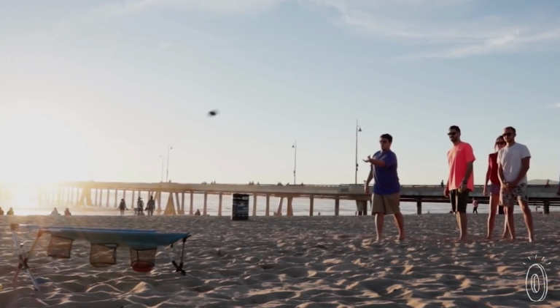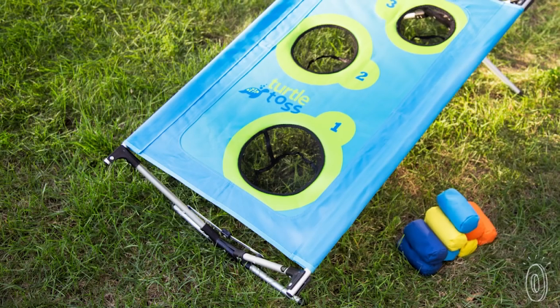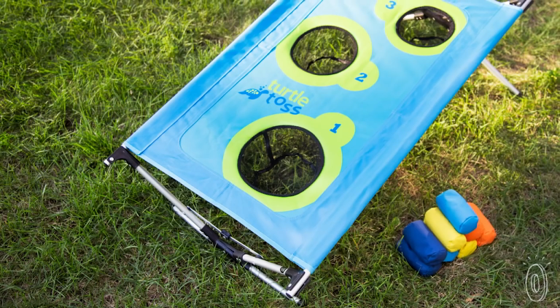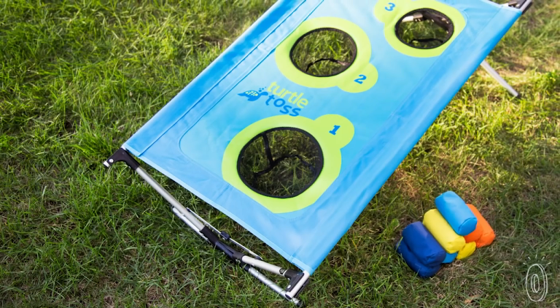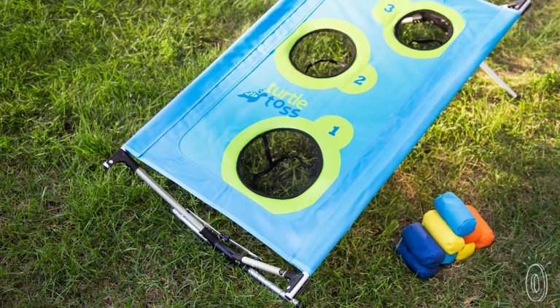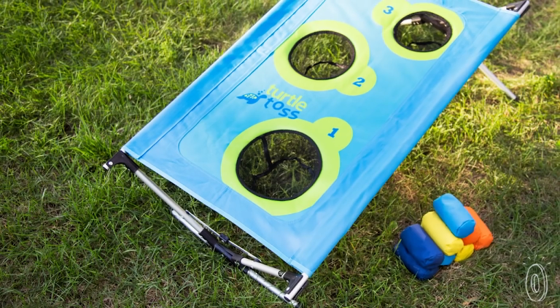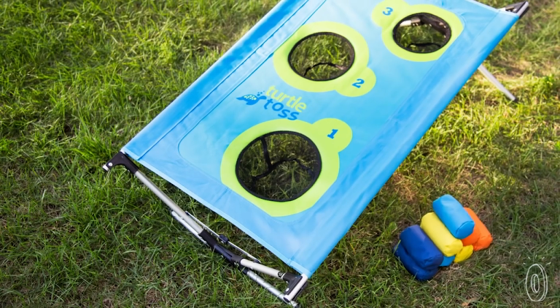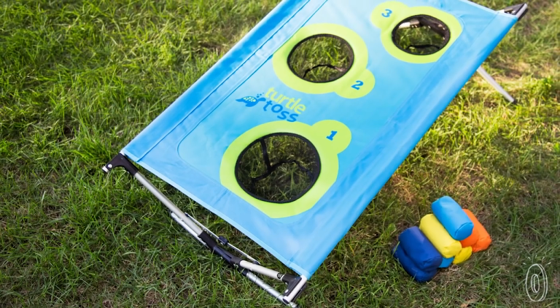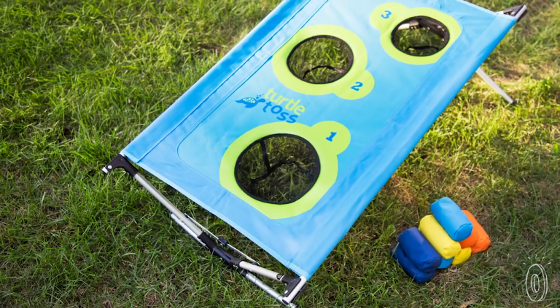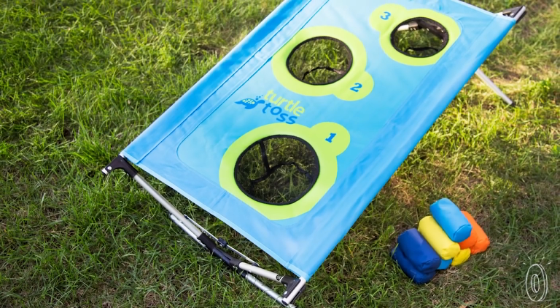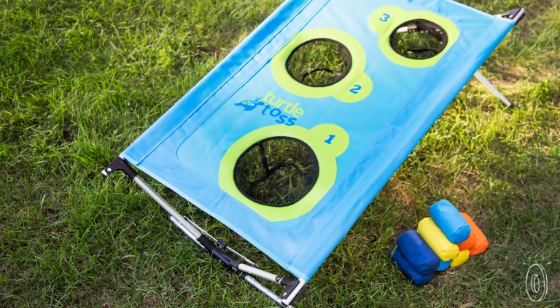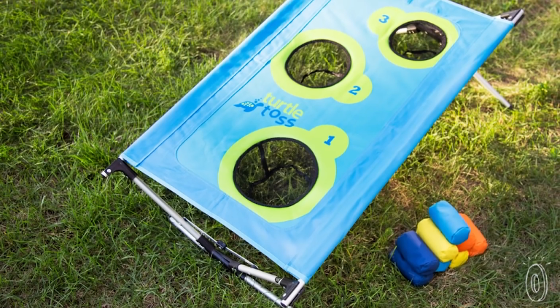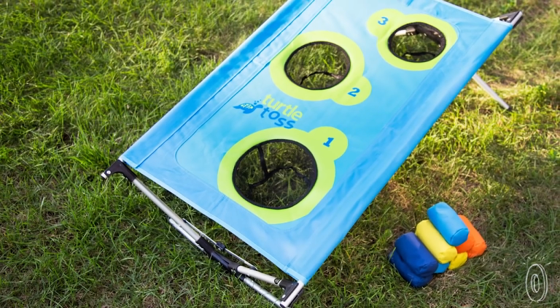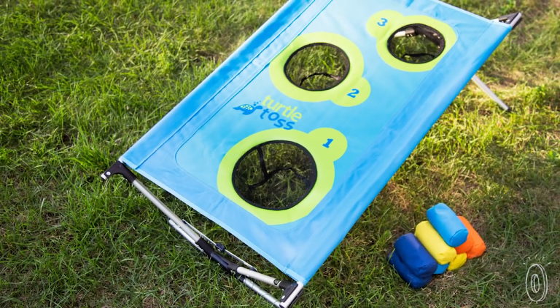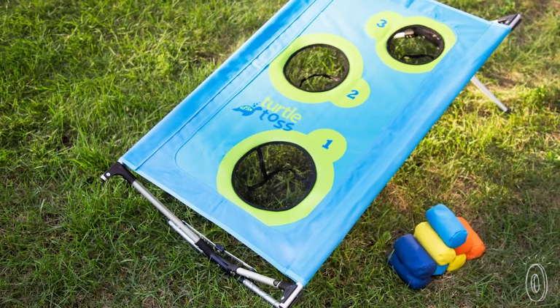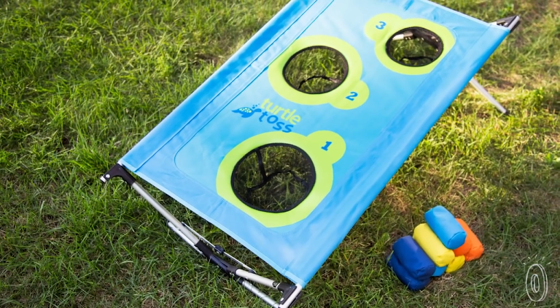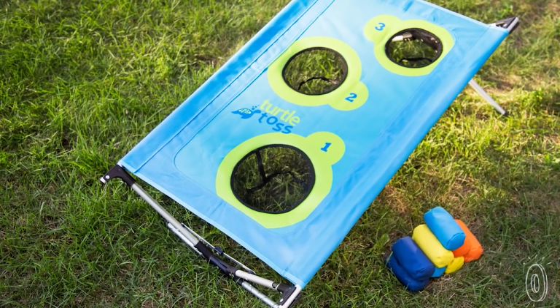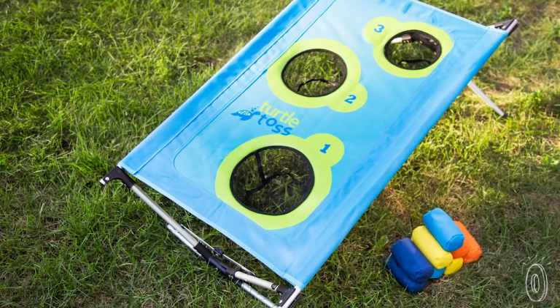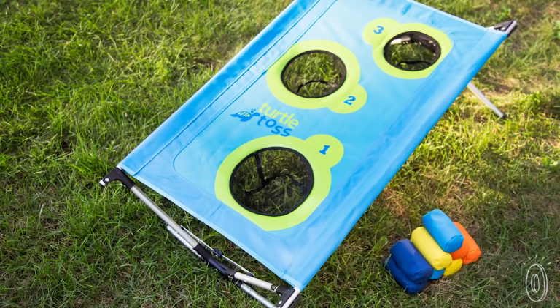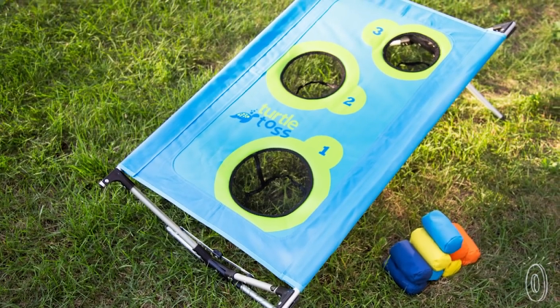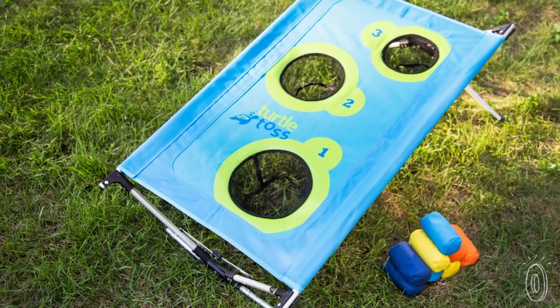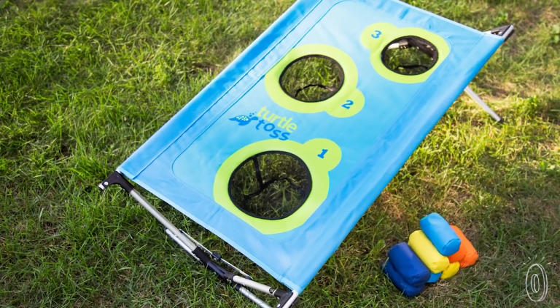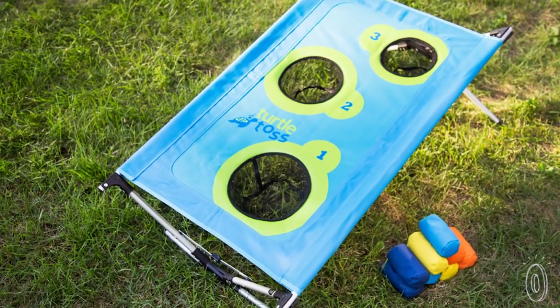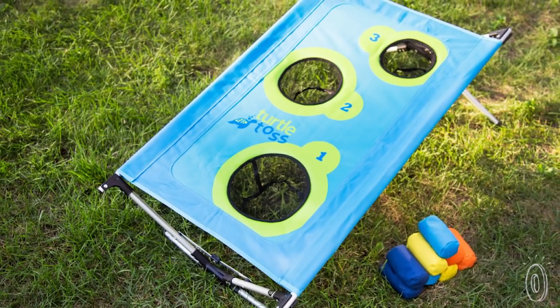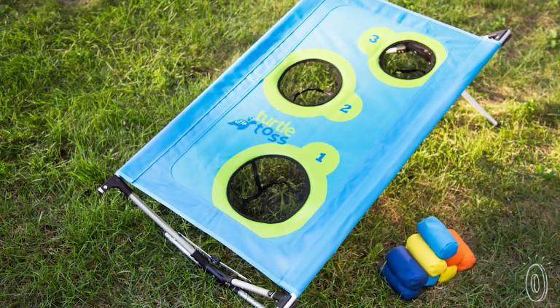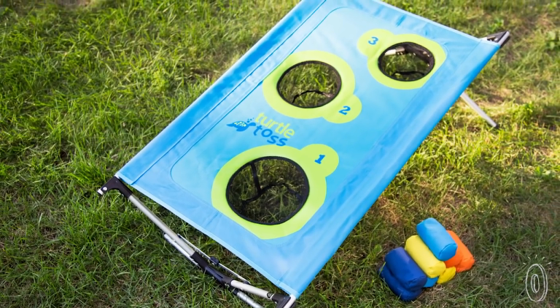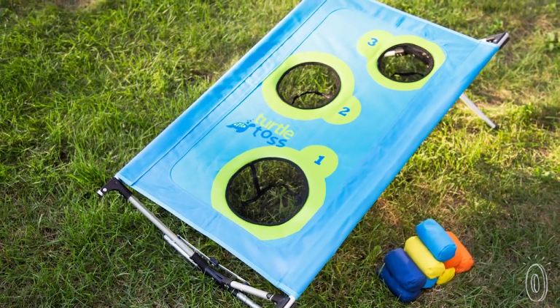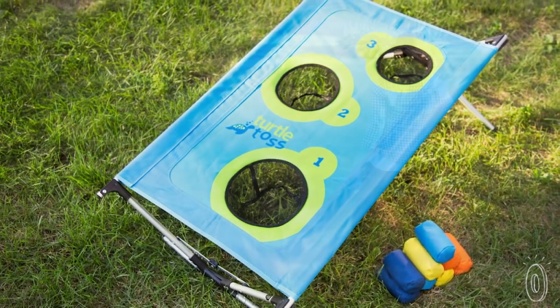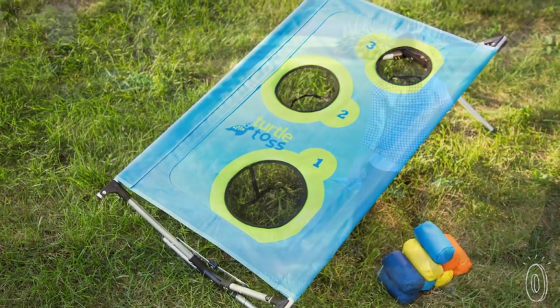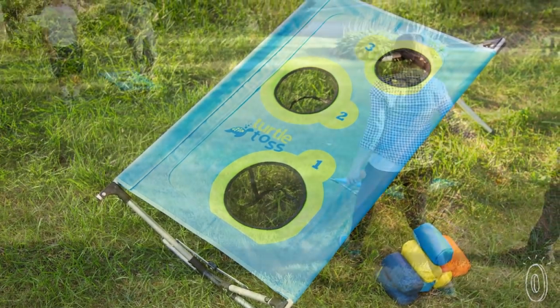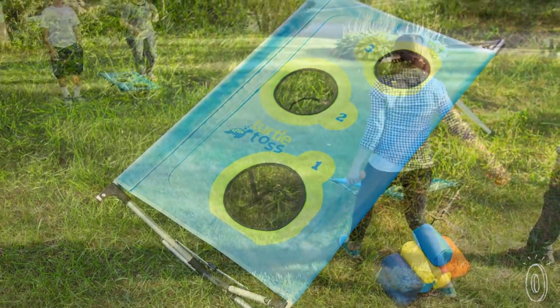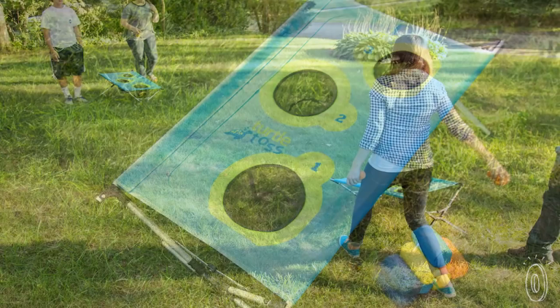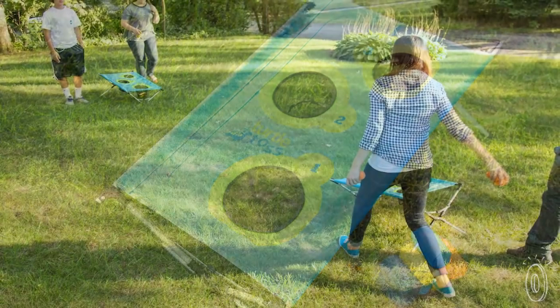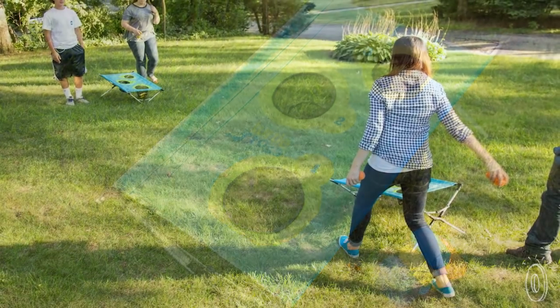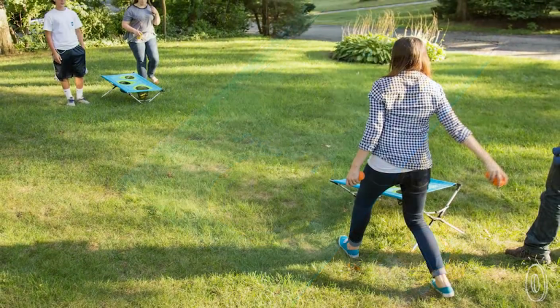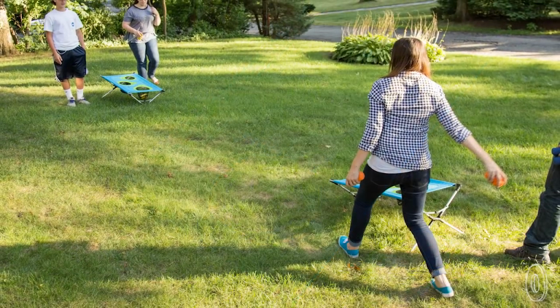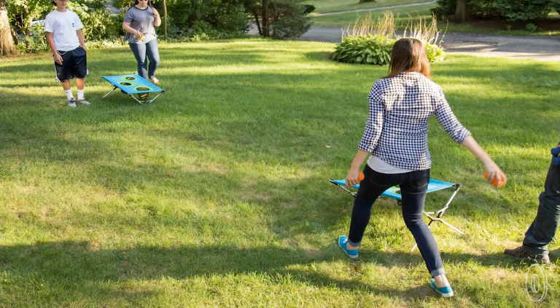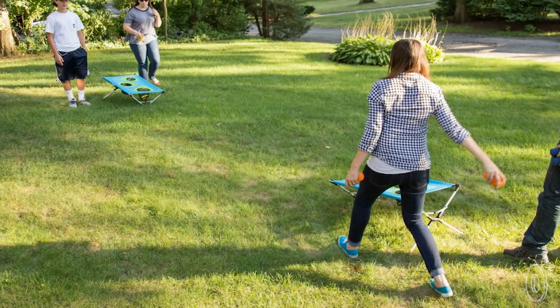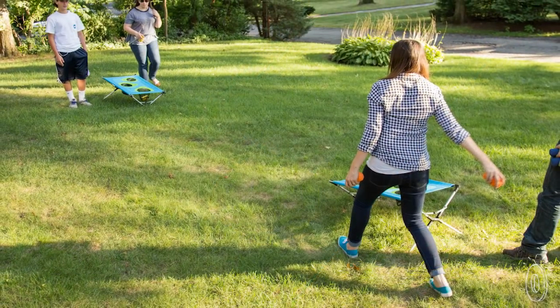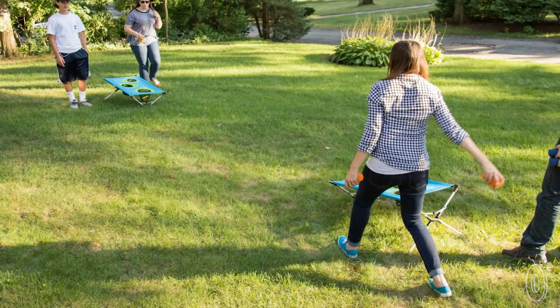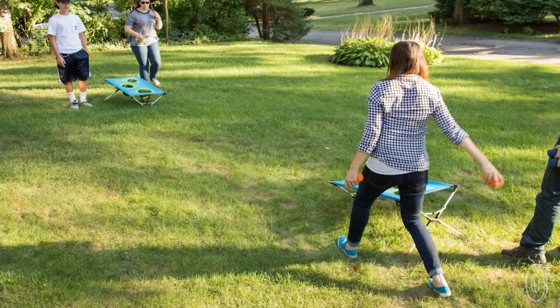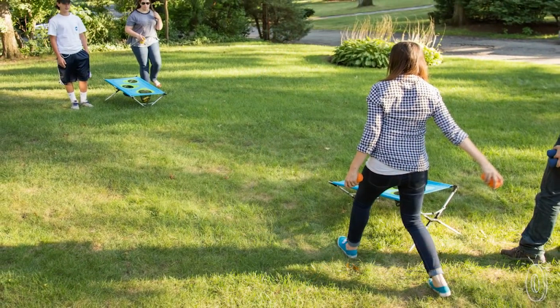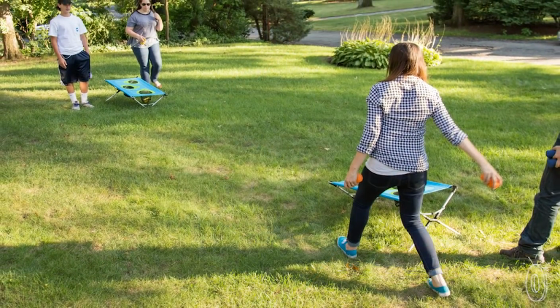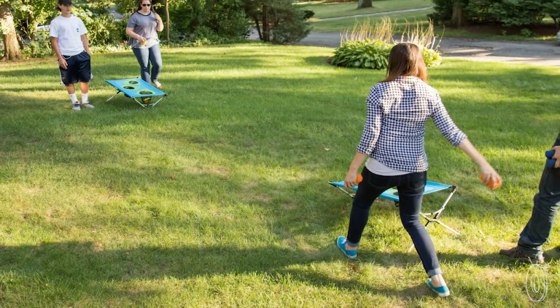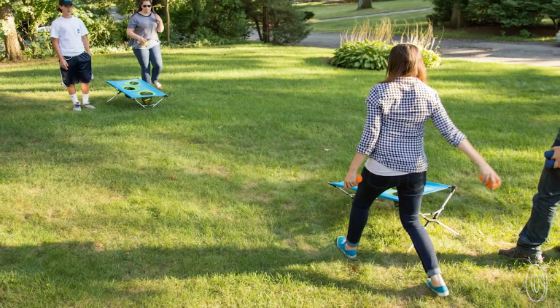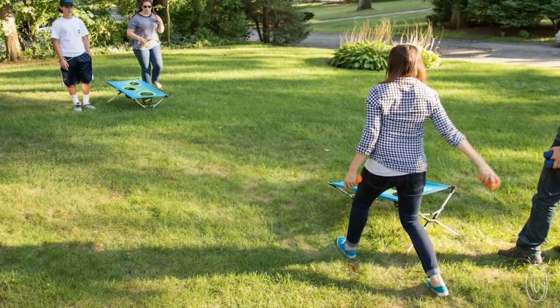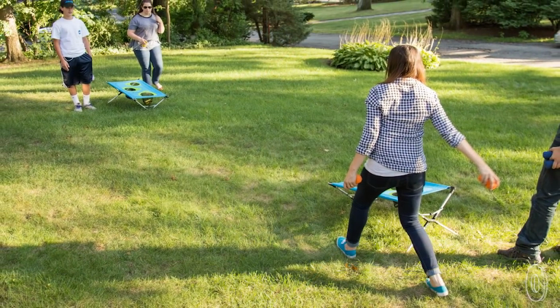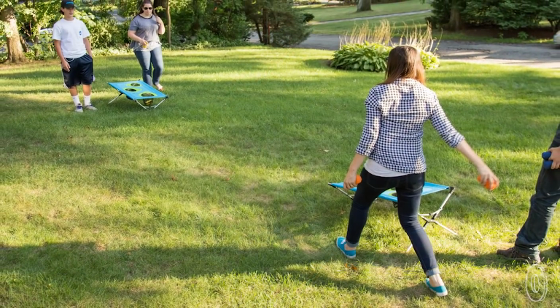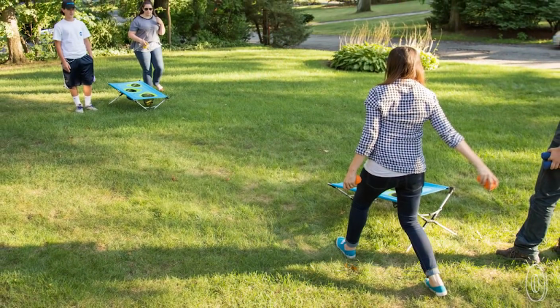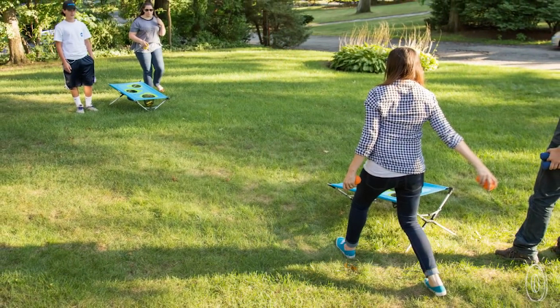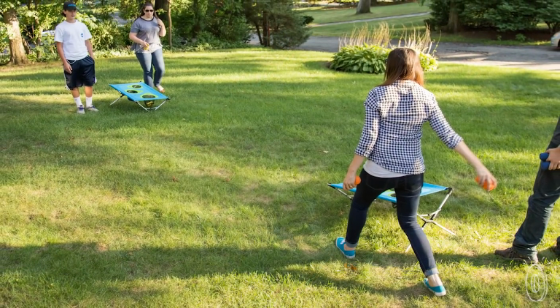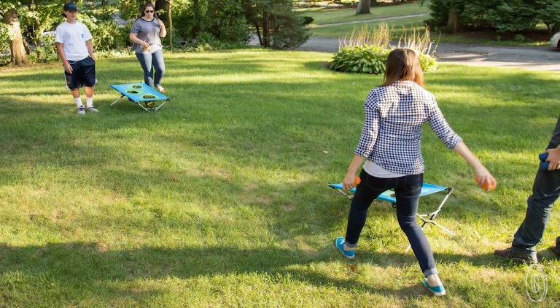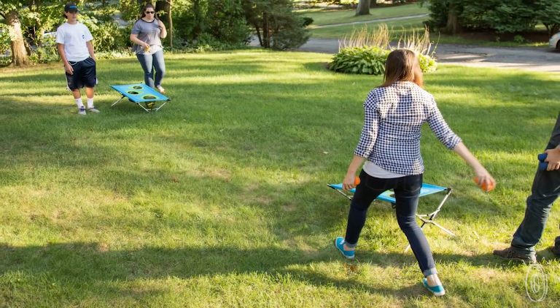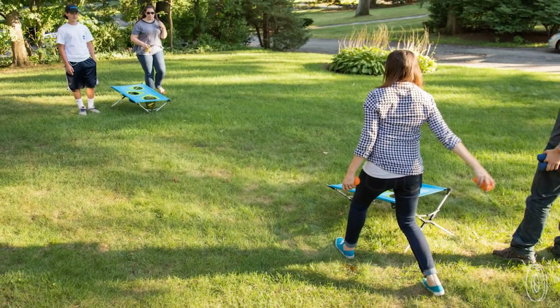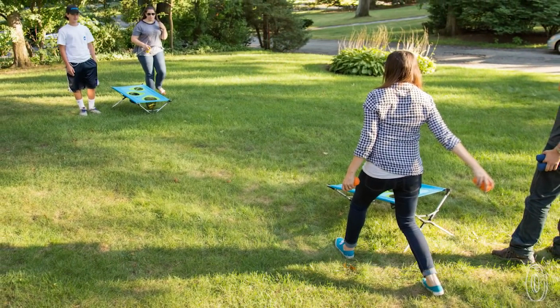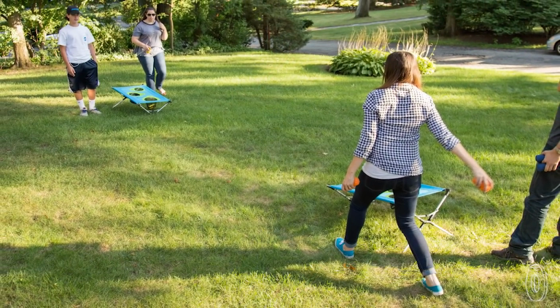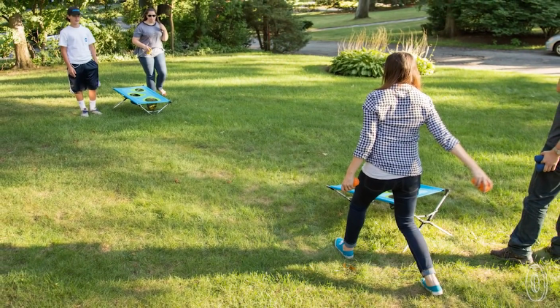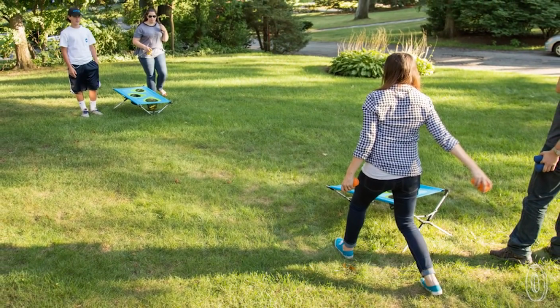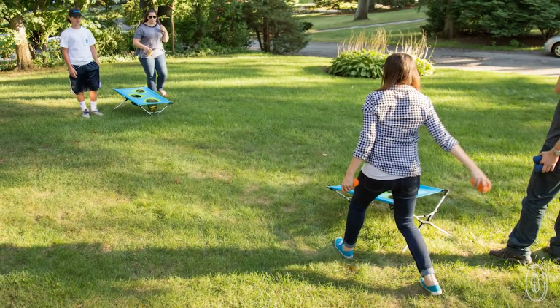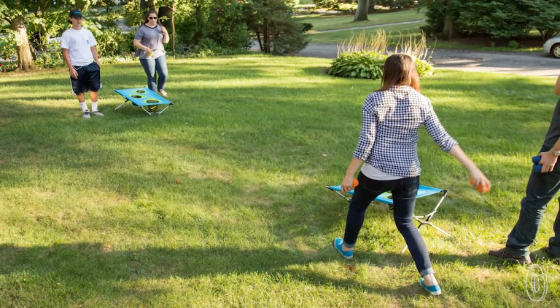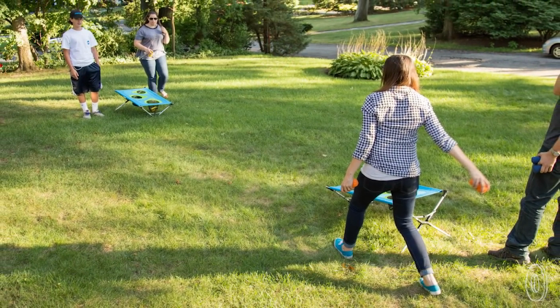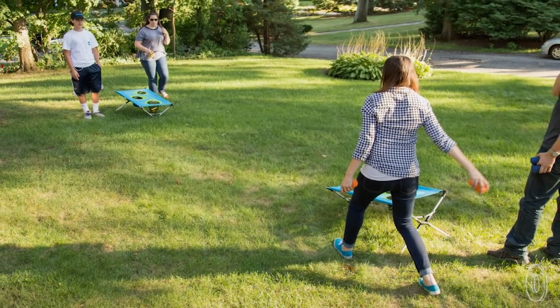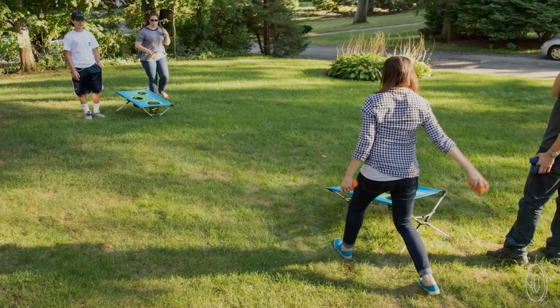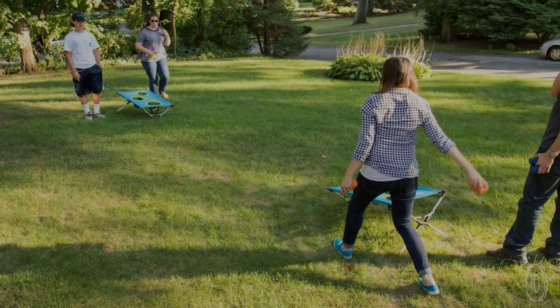So much thought and attention went into the construction of this game. All you have to do is get outside with the kids and enjoy it.